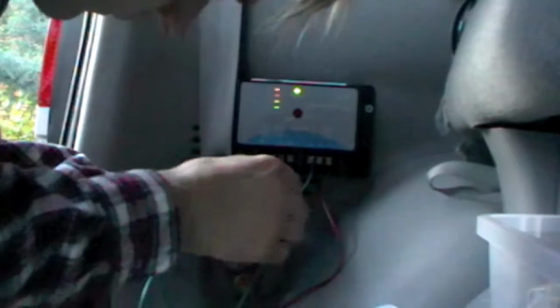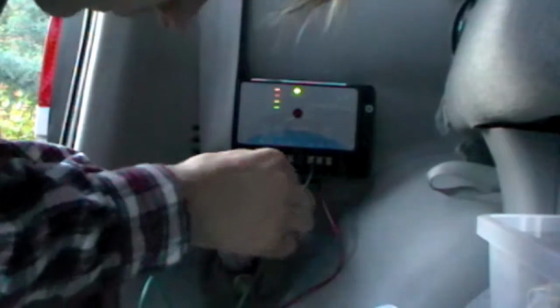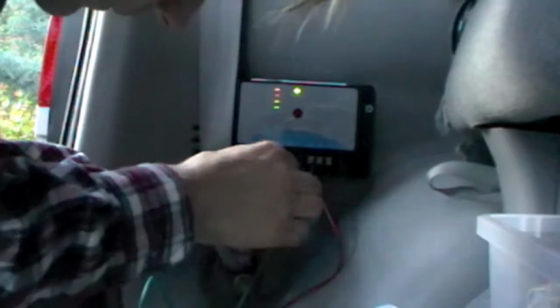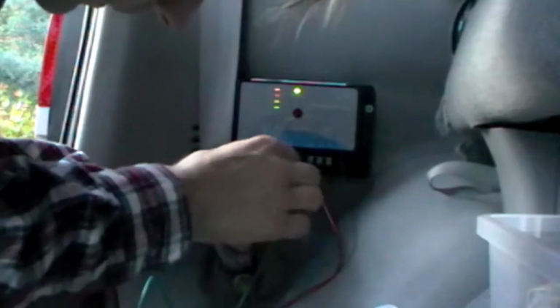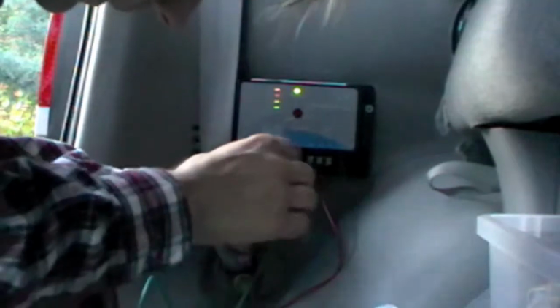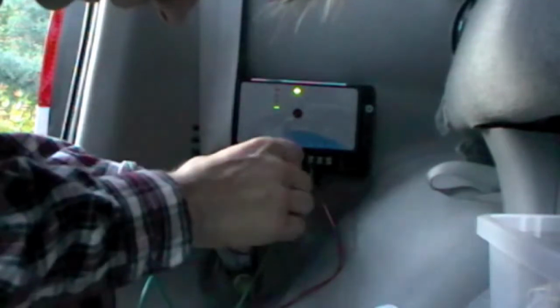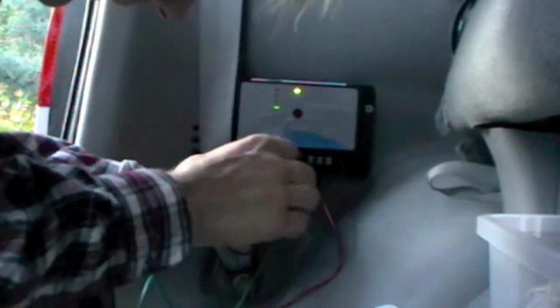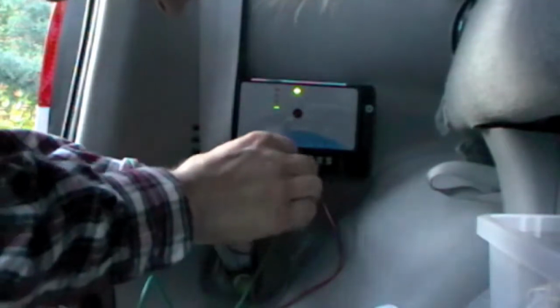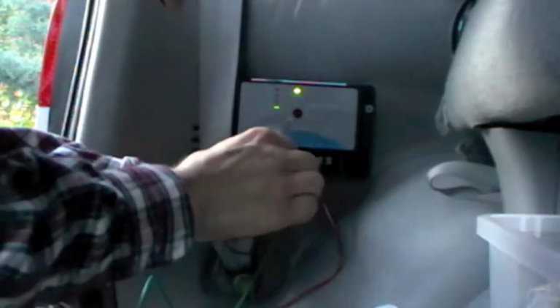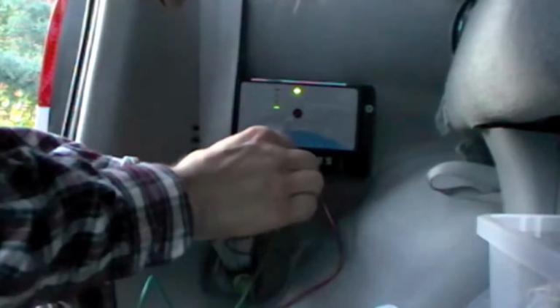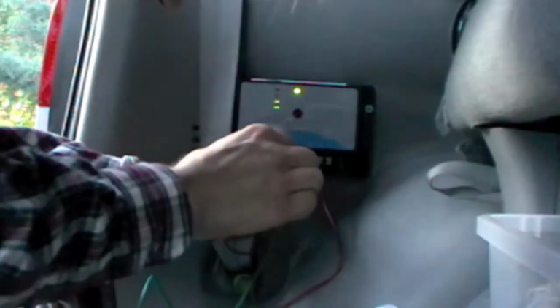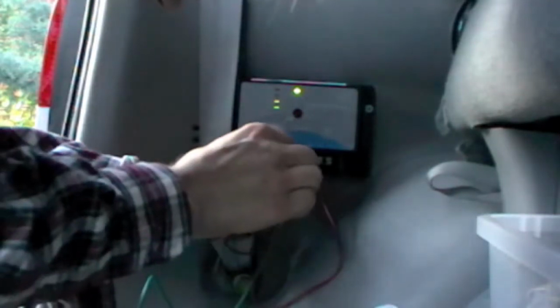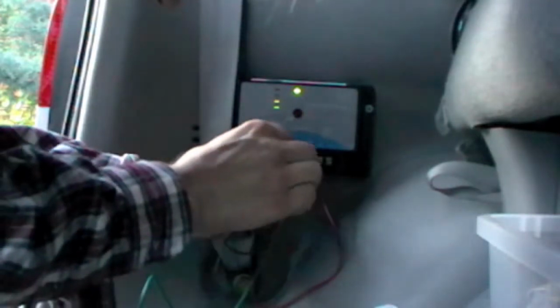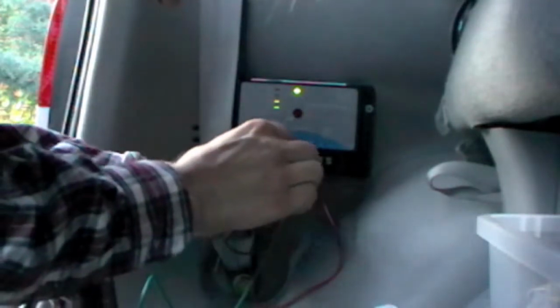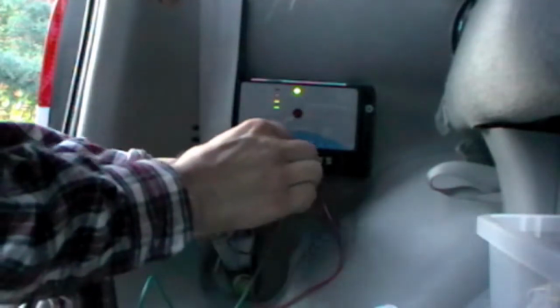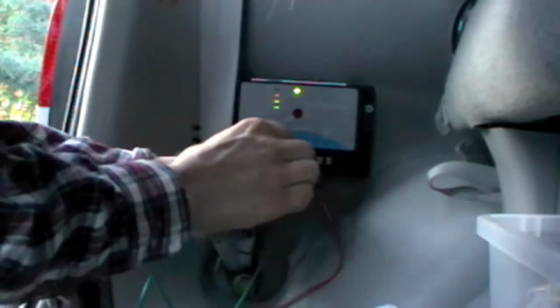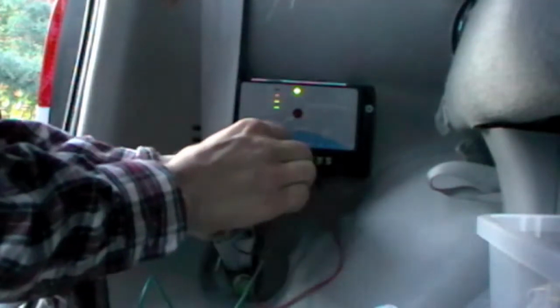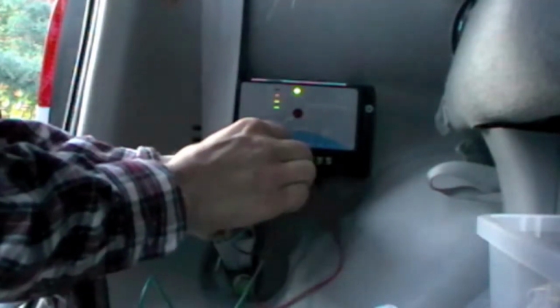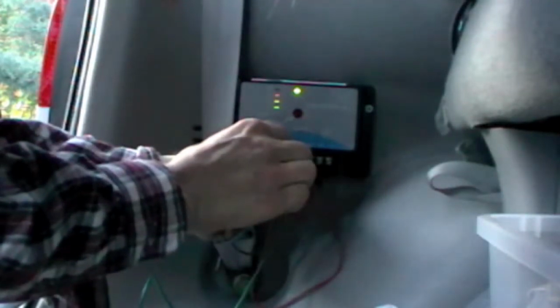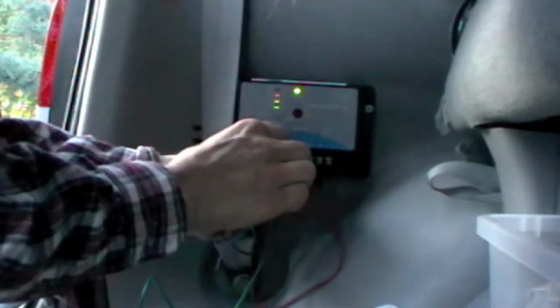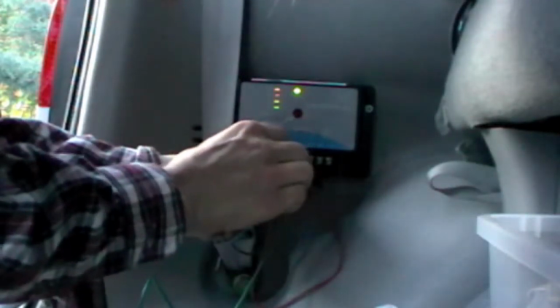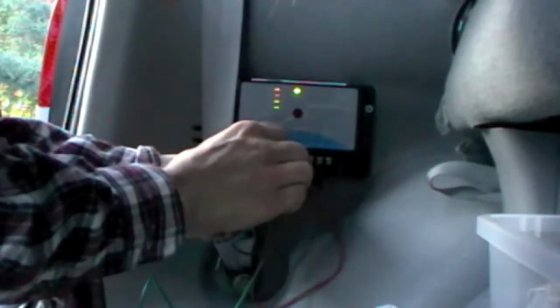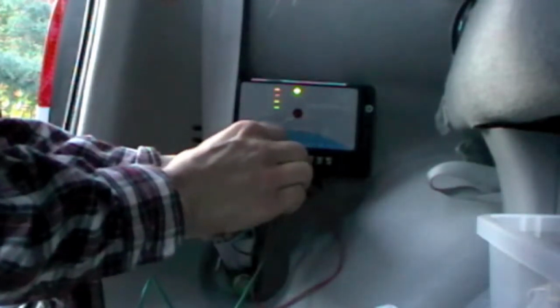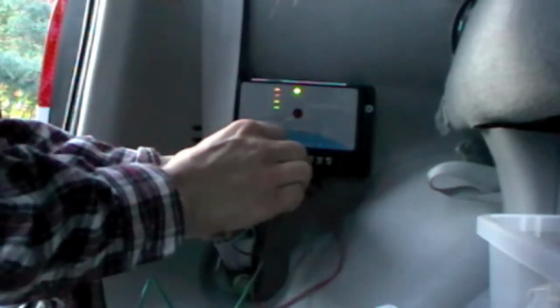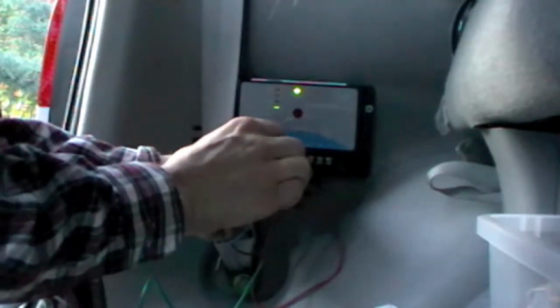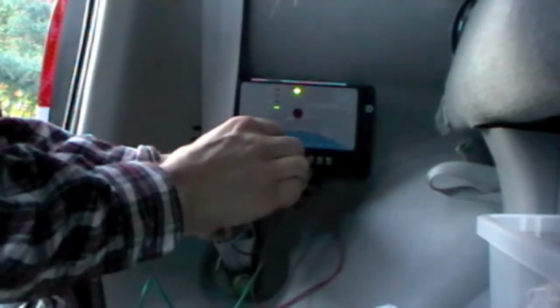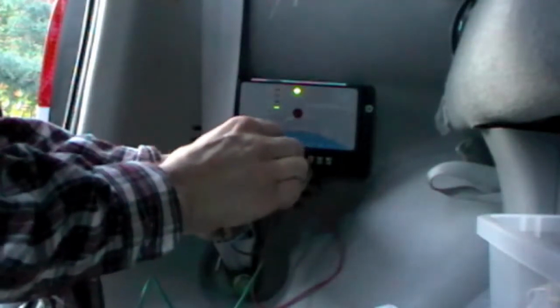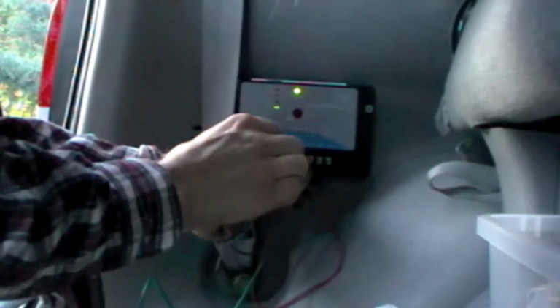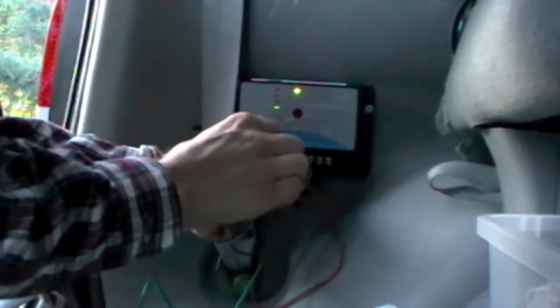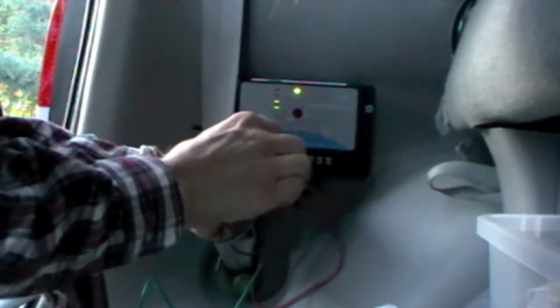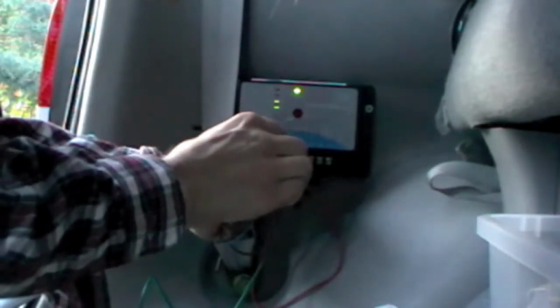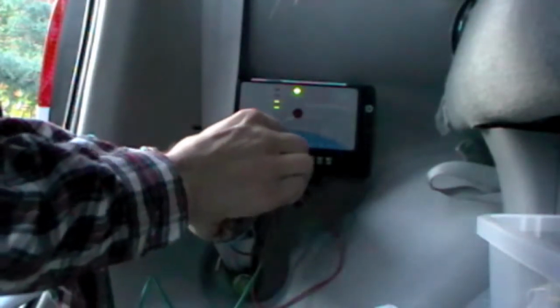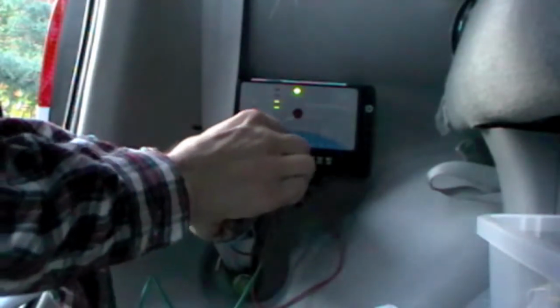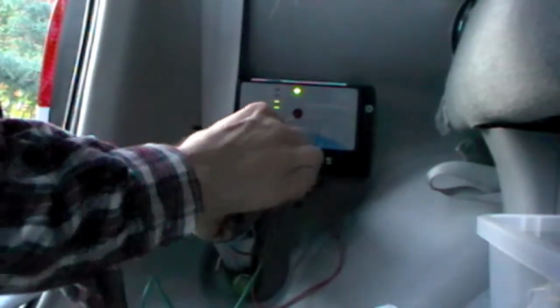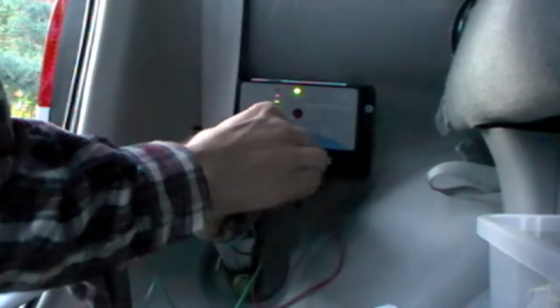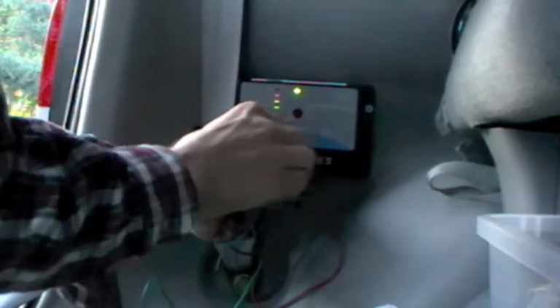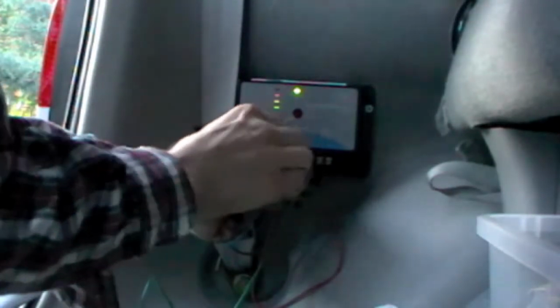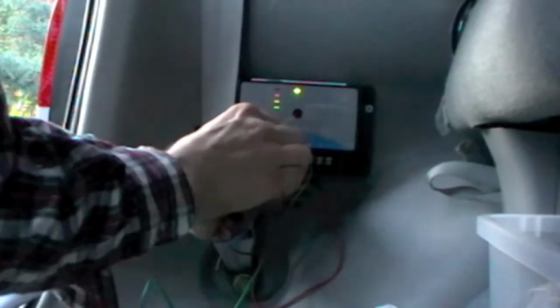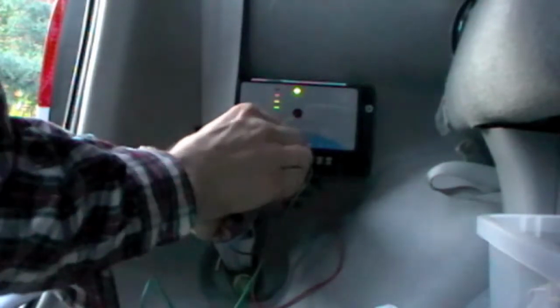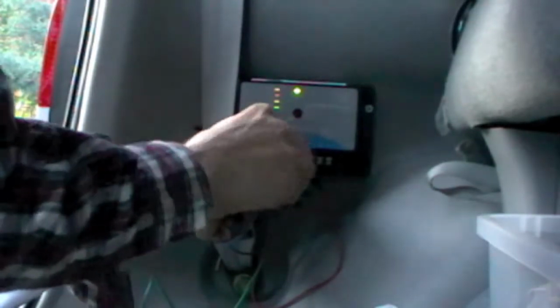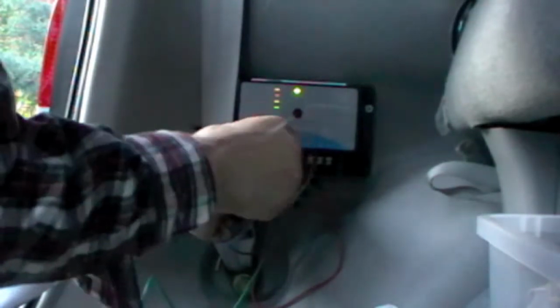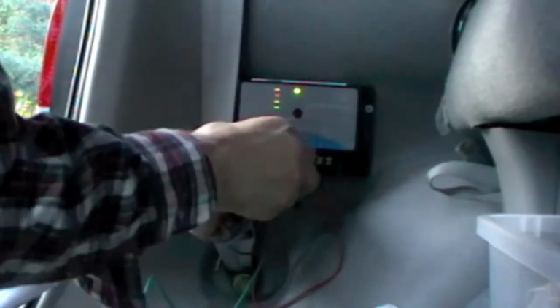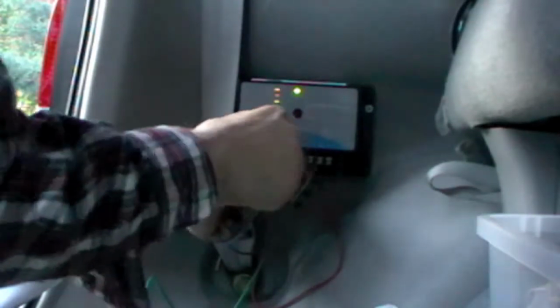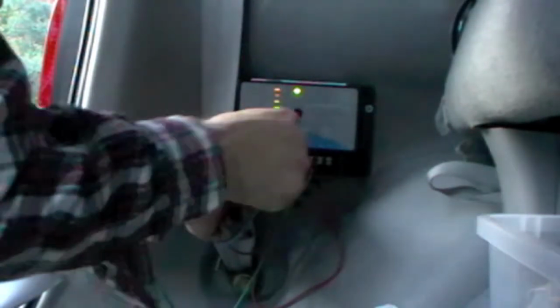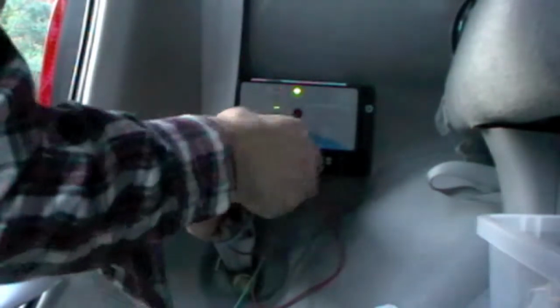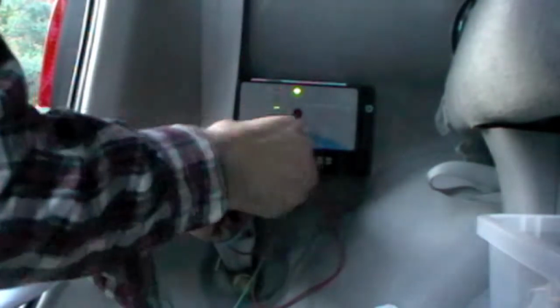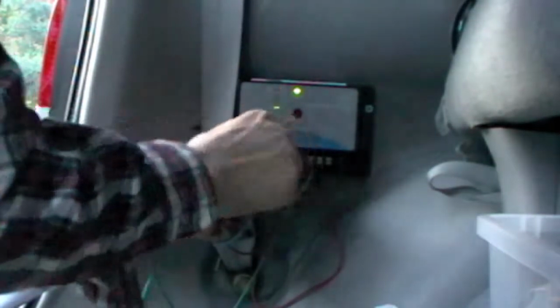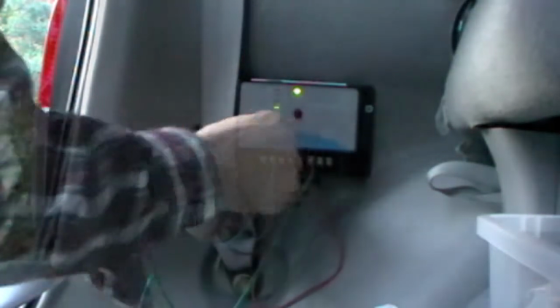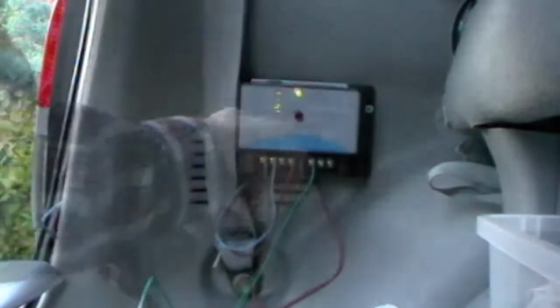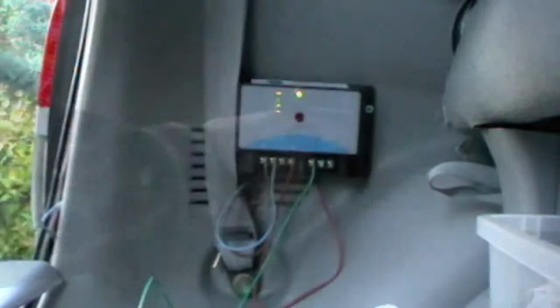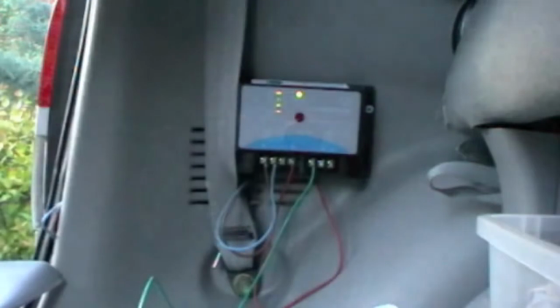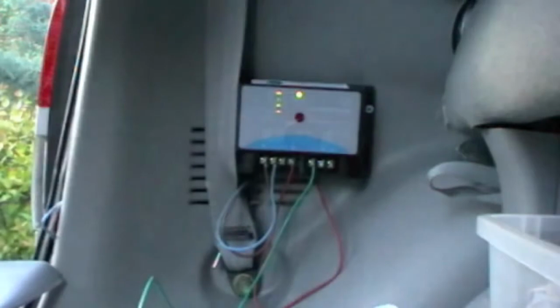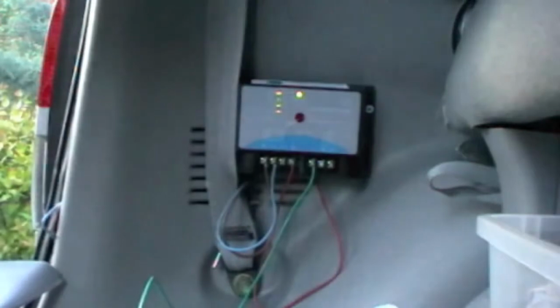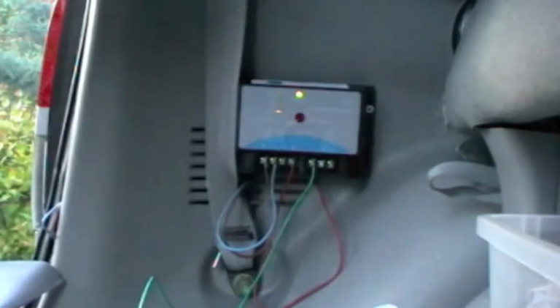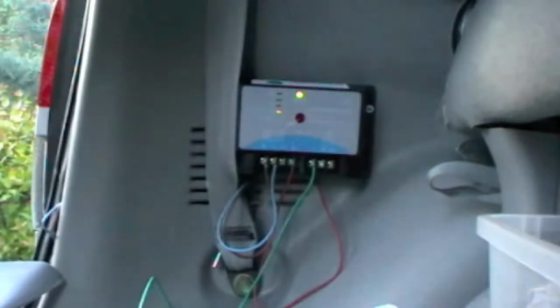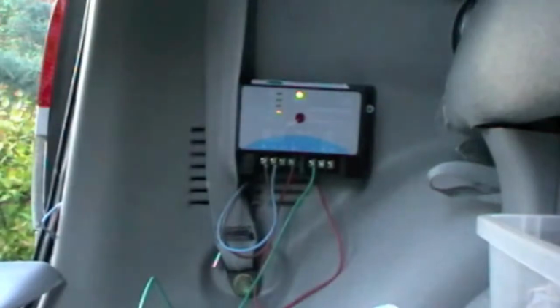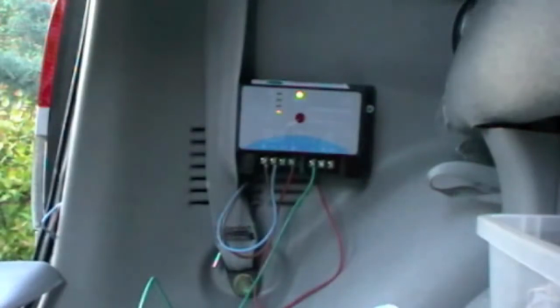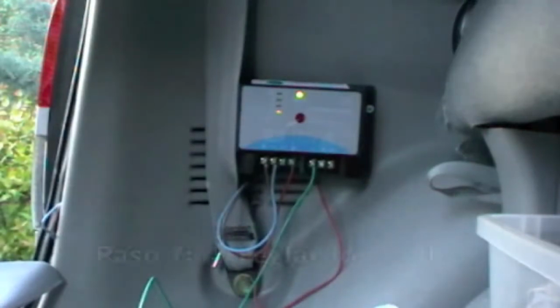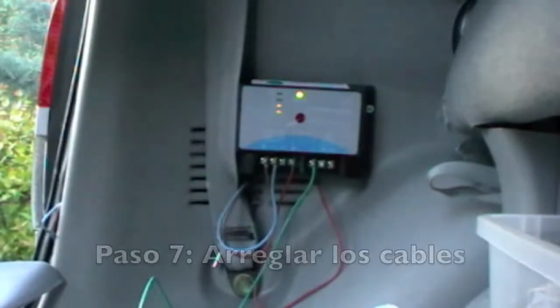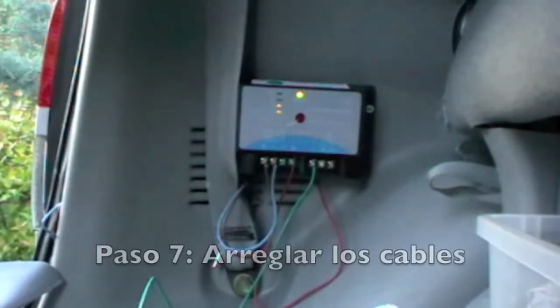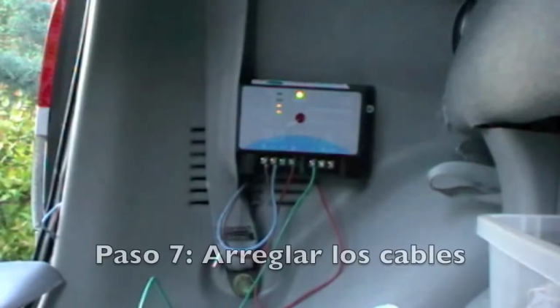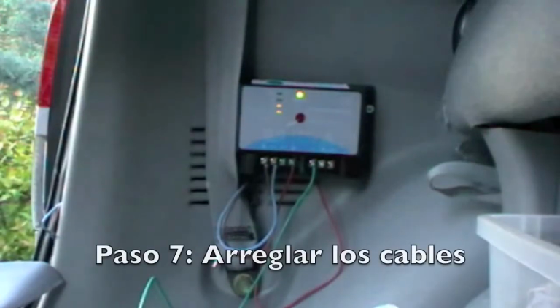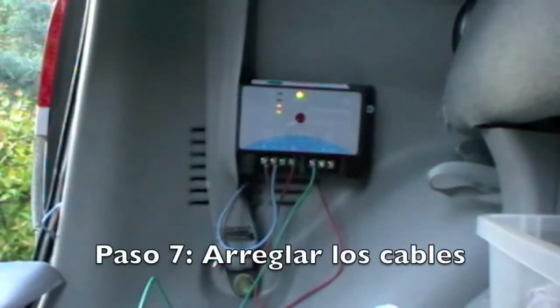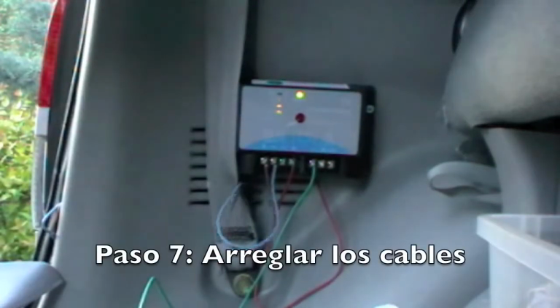Look at that. Even though there's not much, it stops charging. The wire's out of the way a little bit.